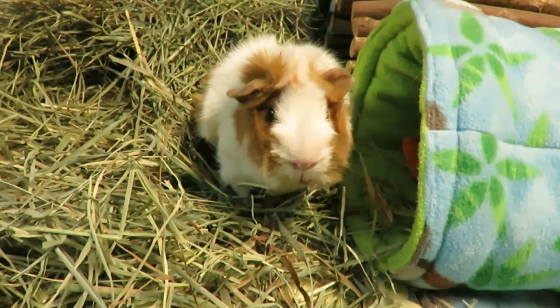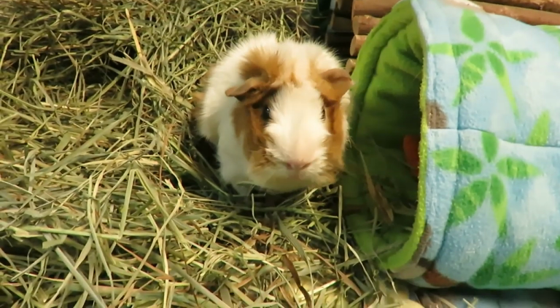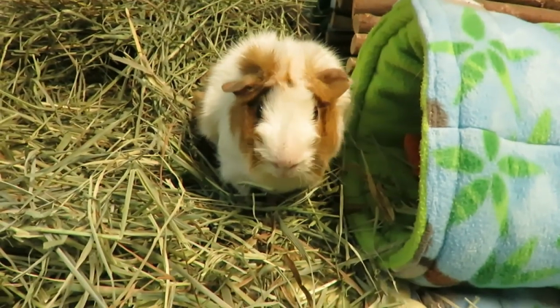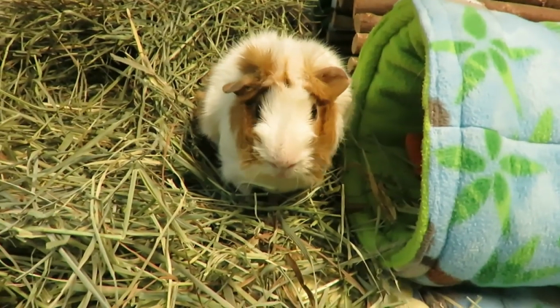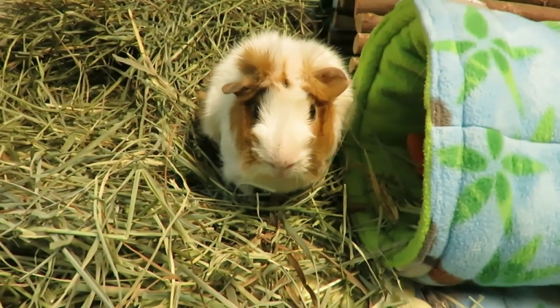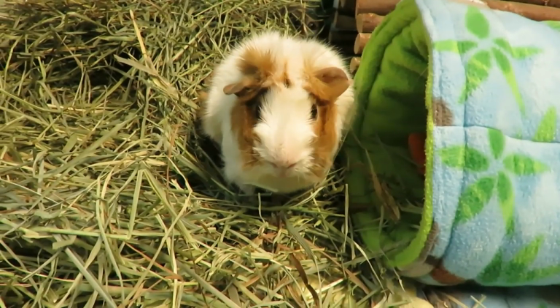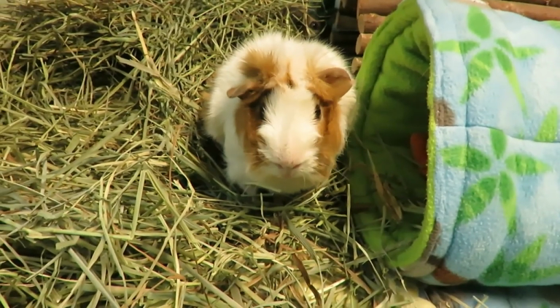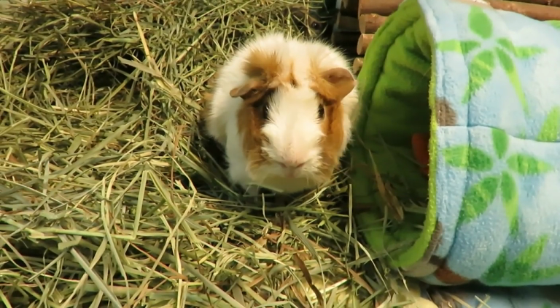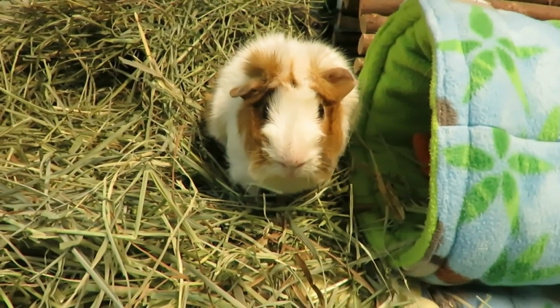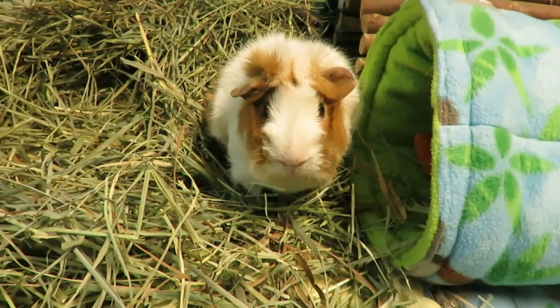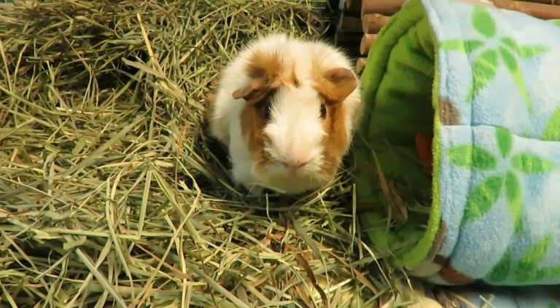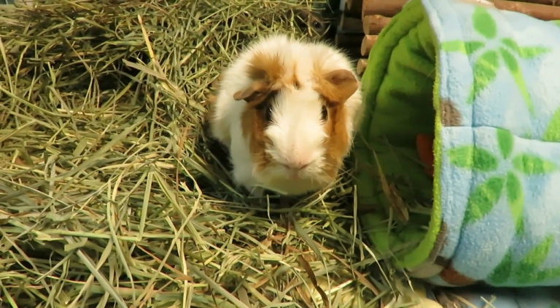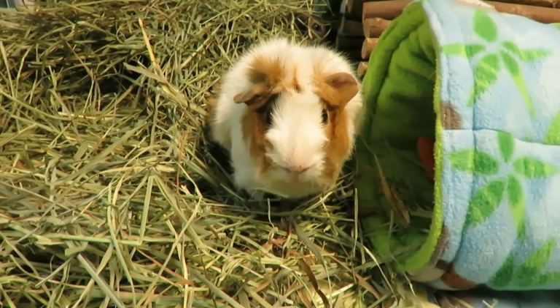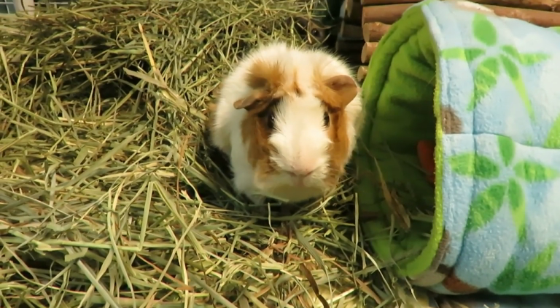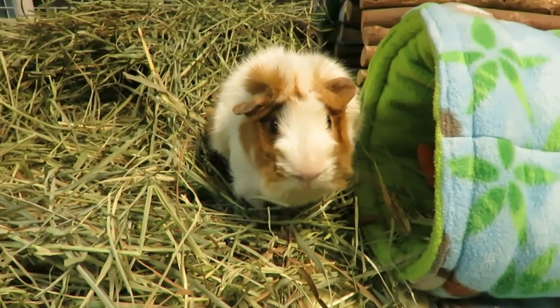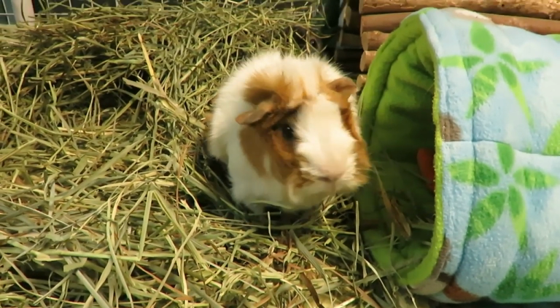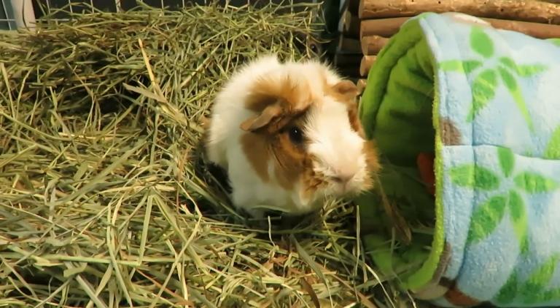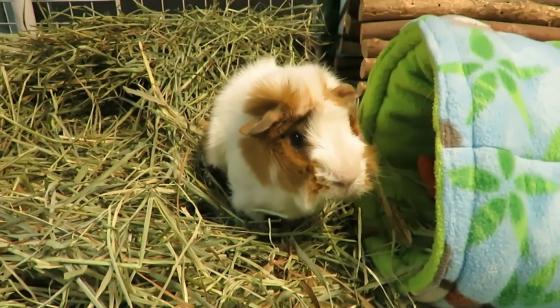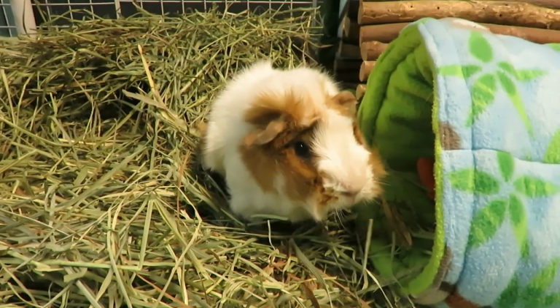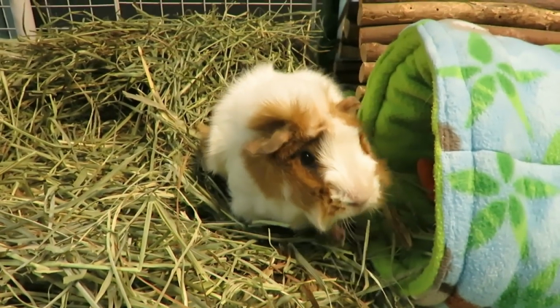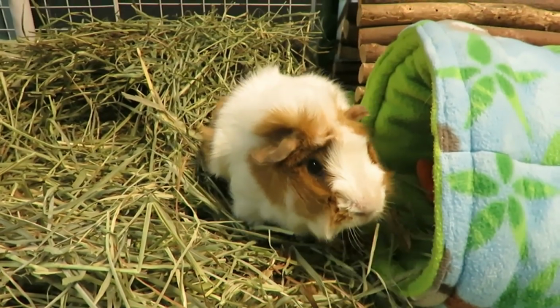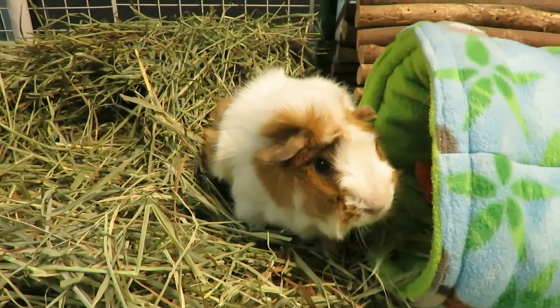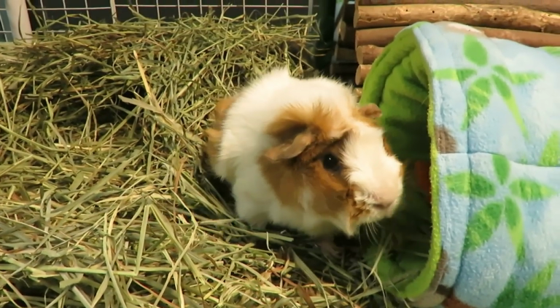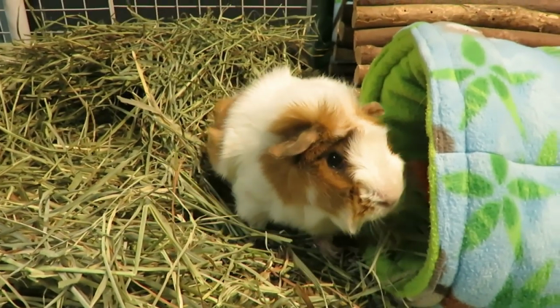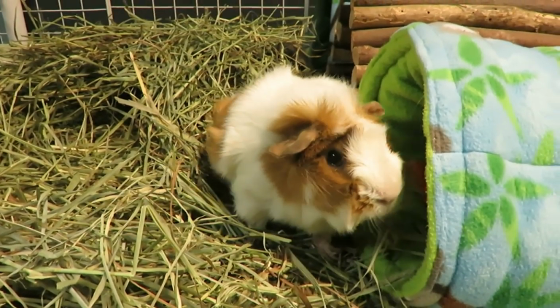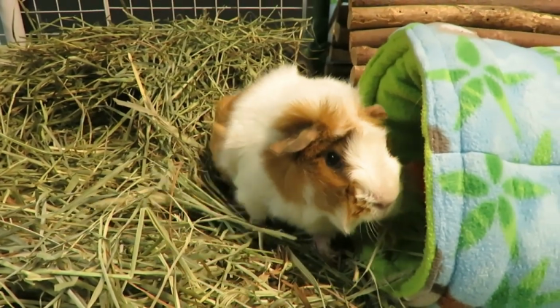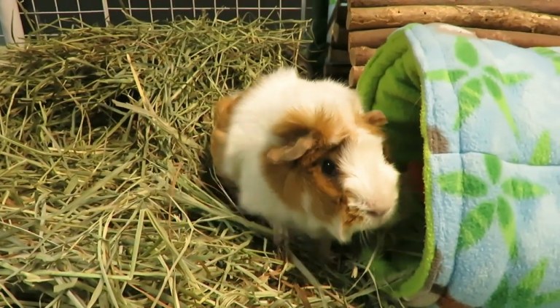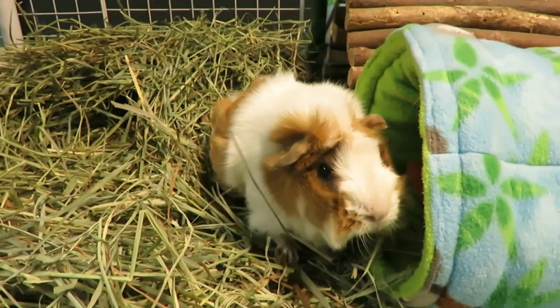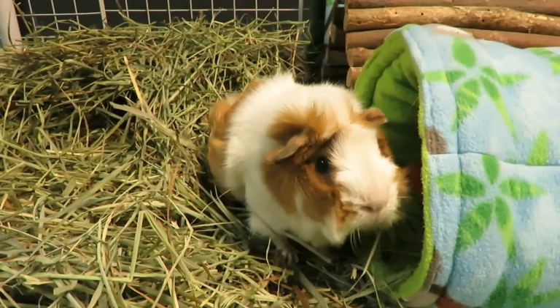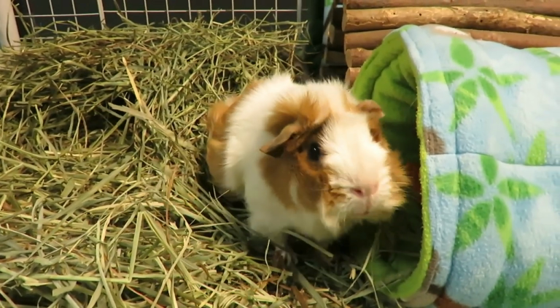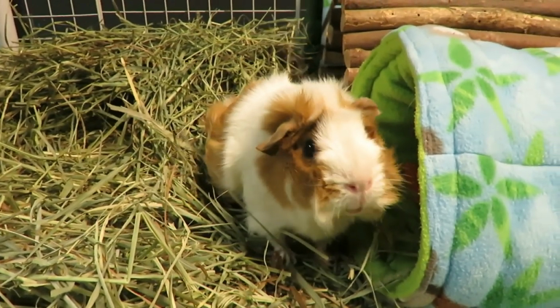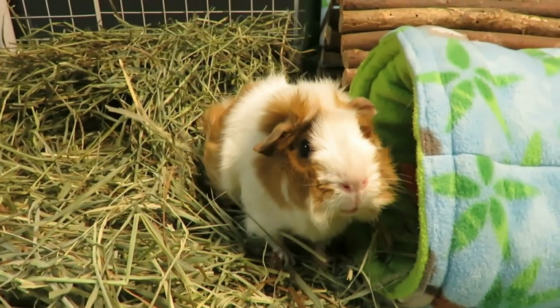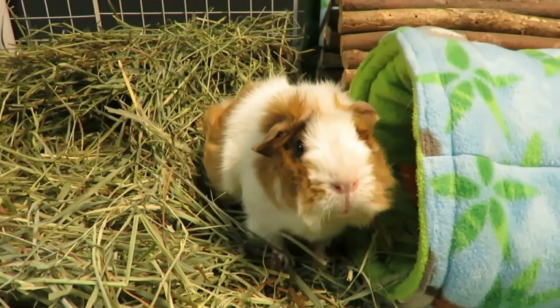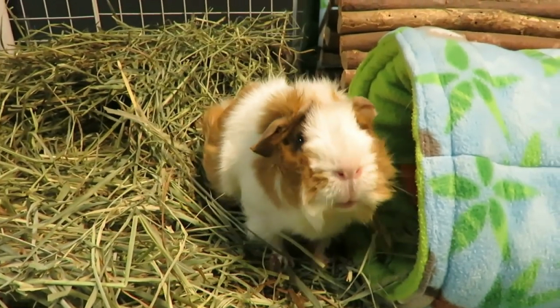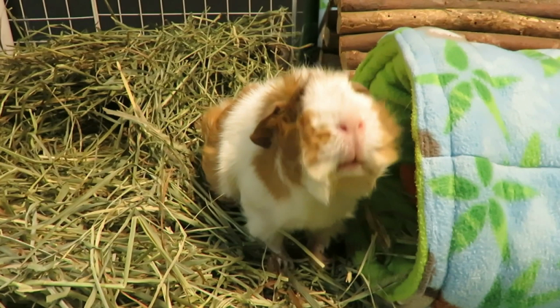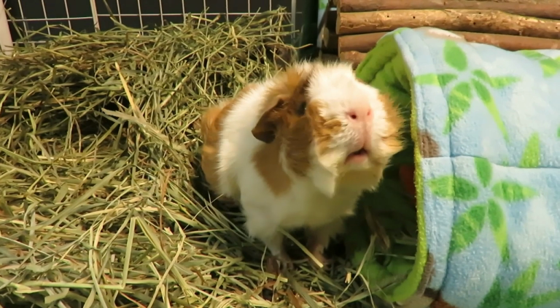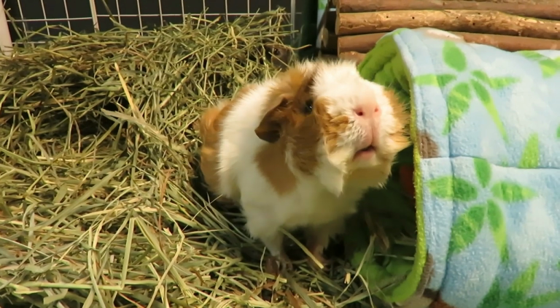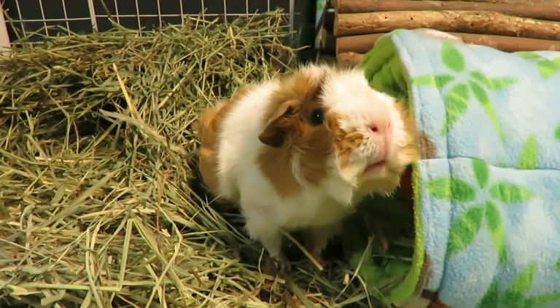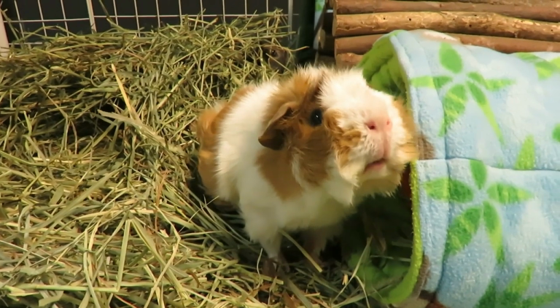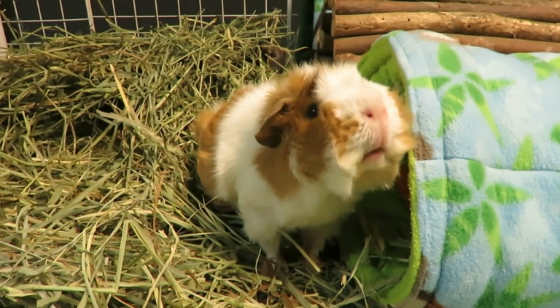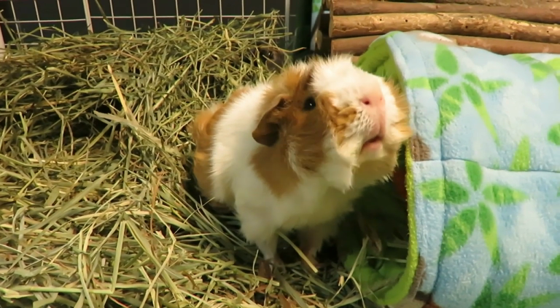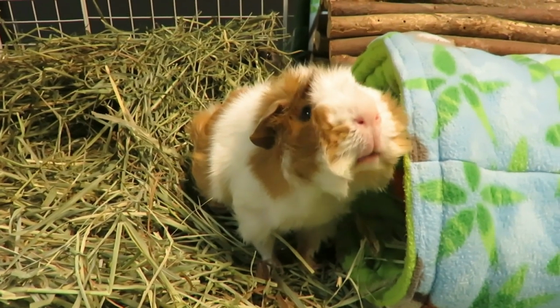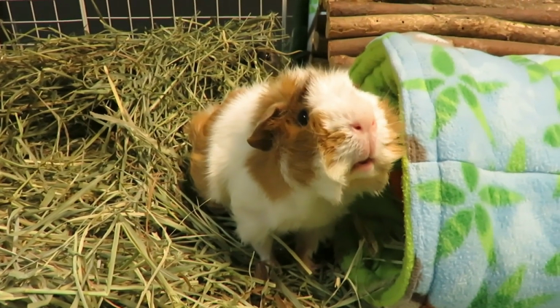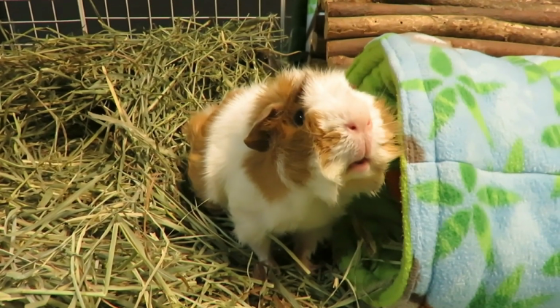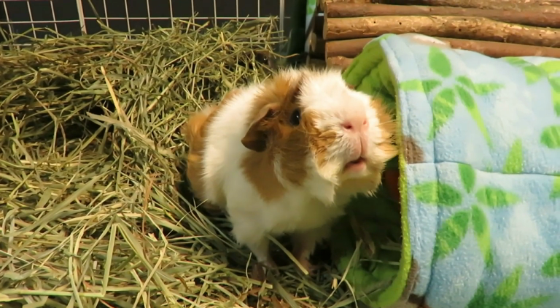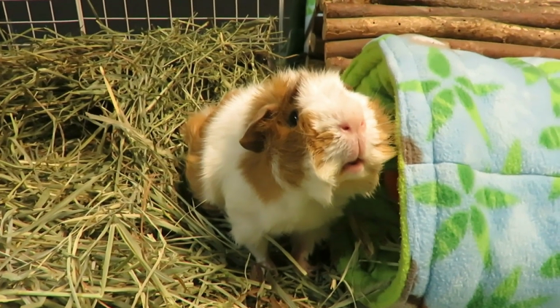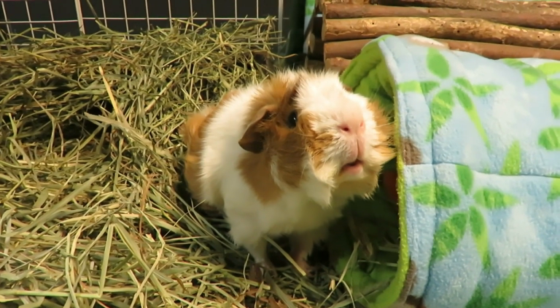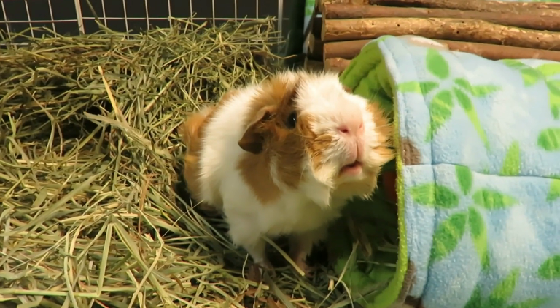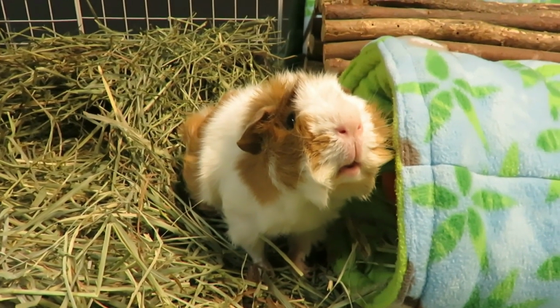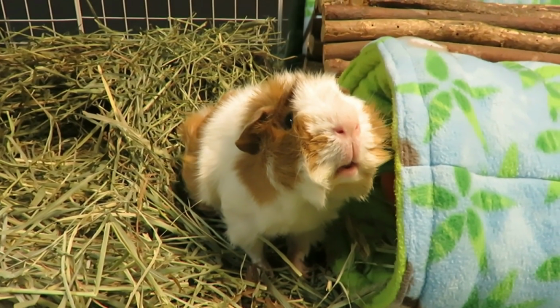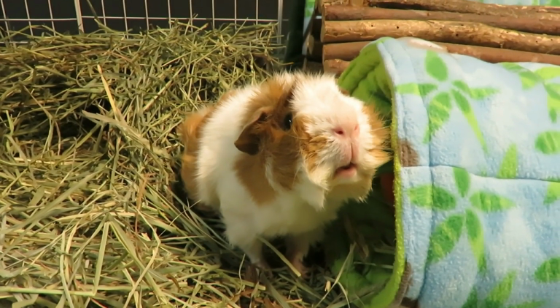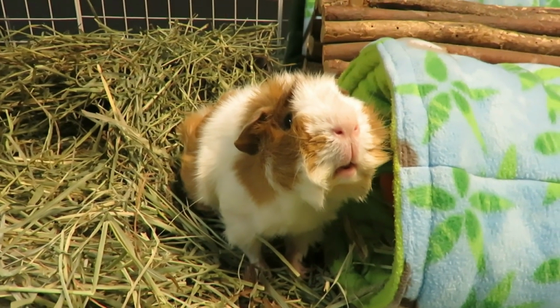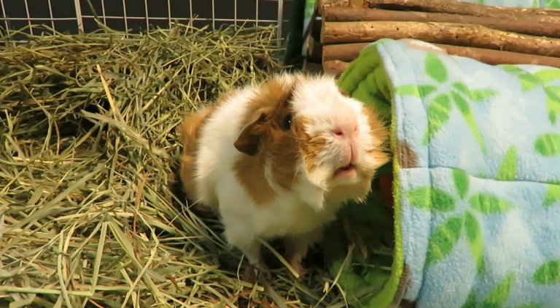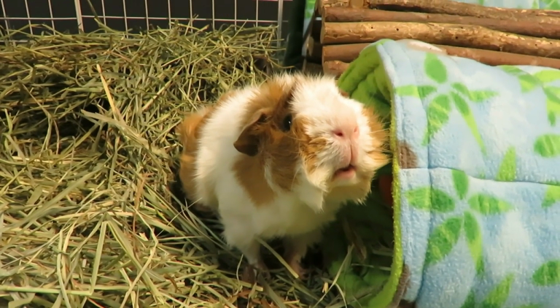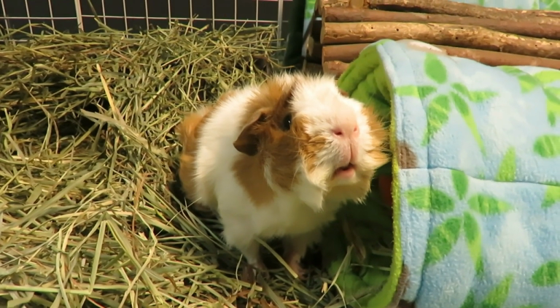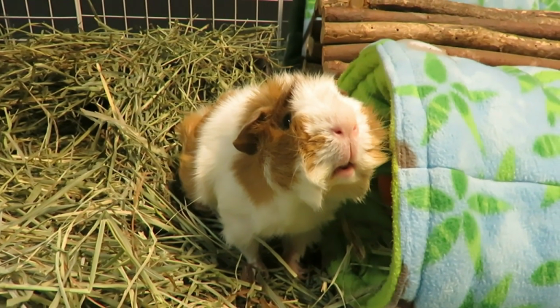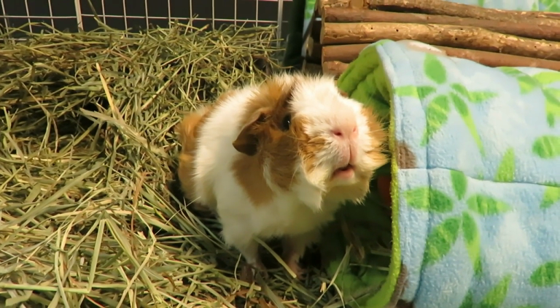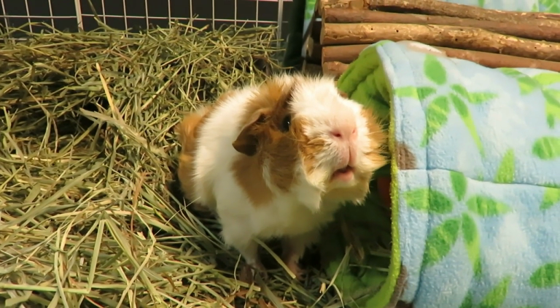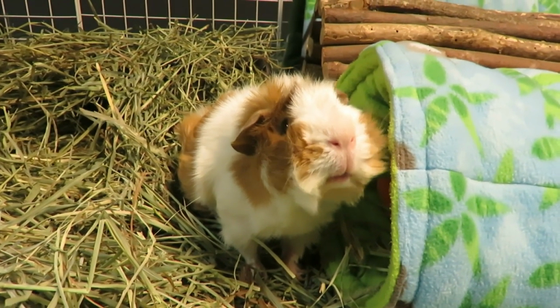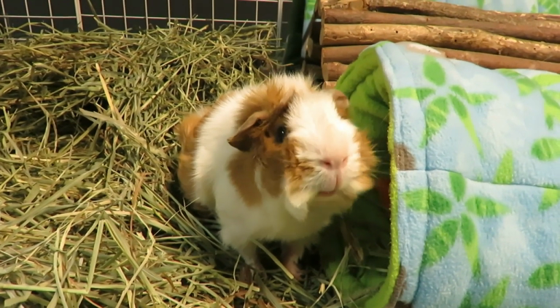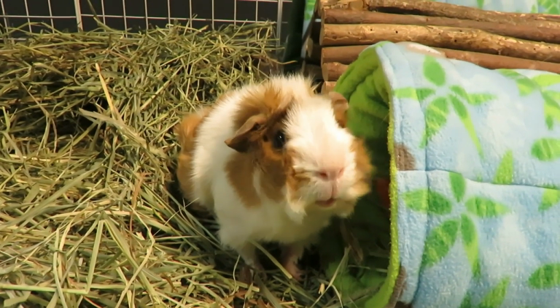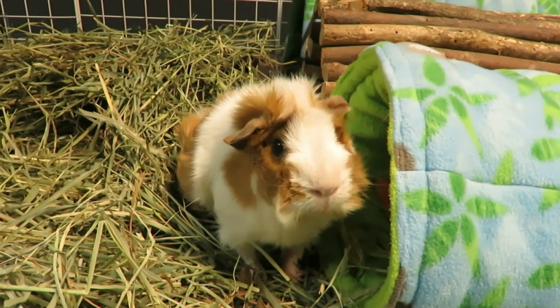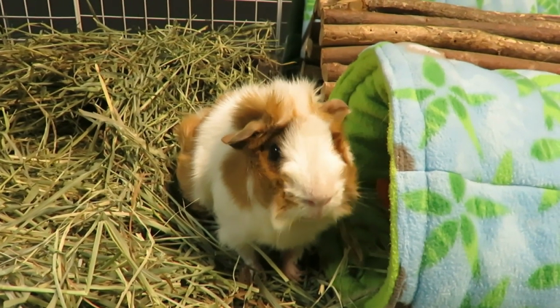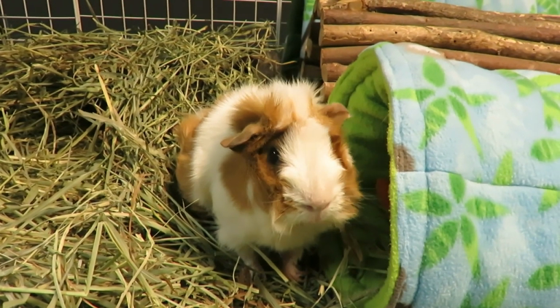Hello piggy people, SkinnyPigs1 here. Today's video I'm going to tell you eight of the most common signs that your guinea pig is sick.